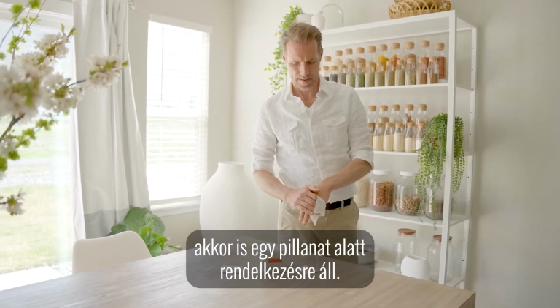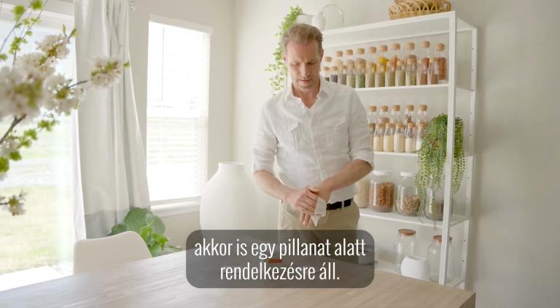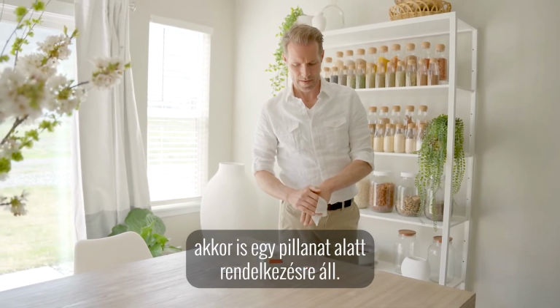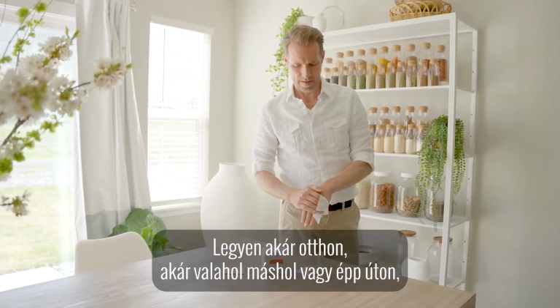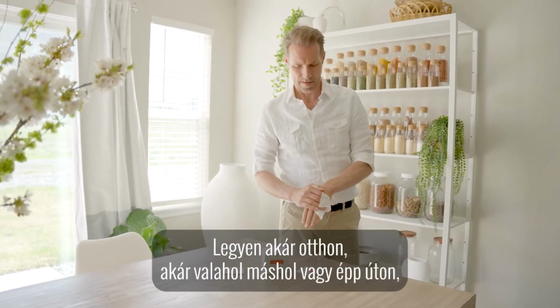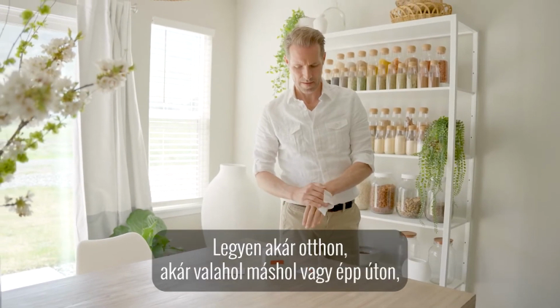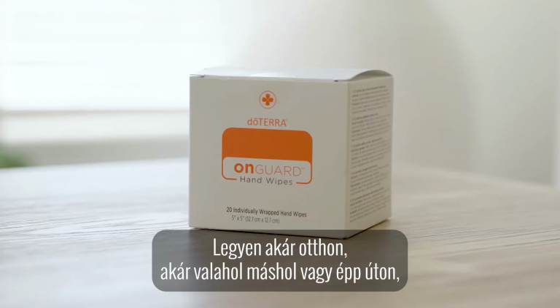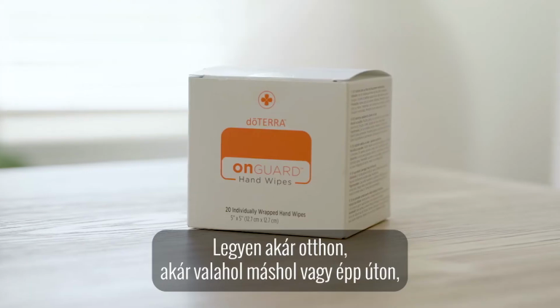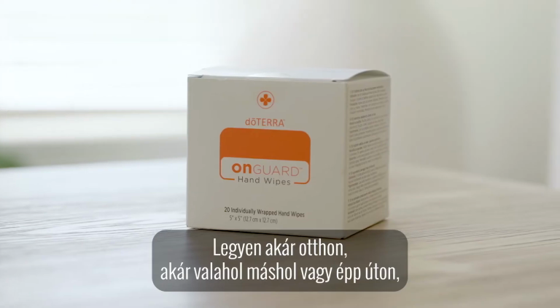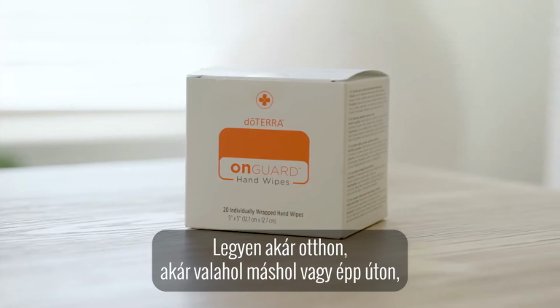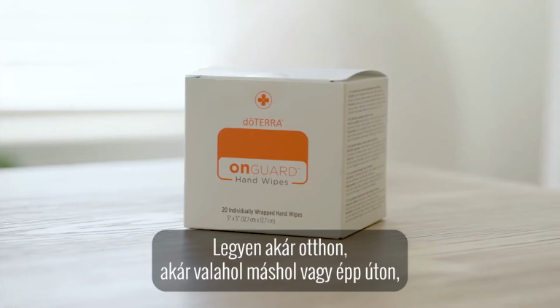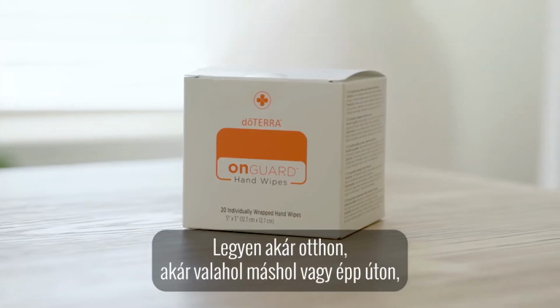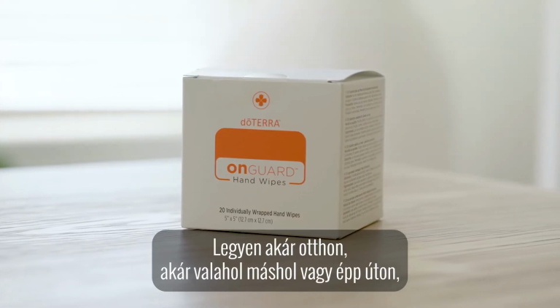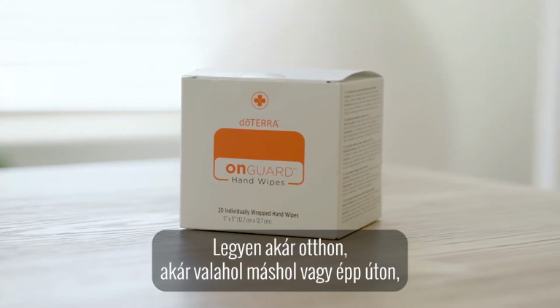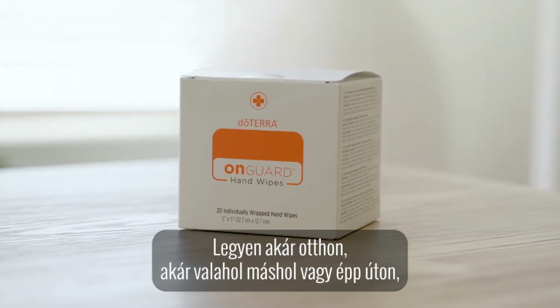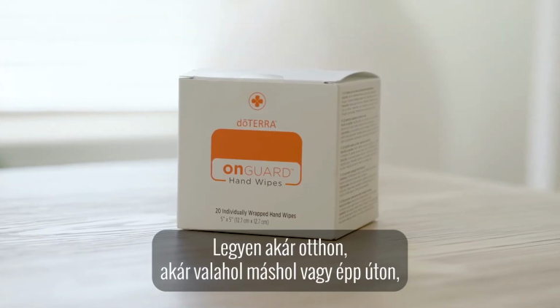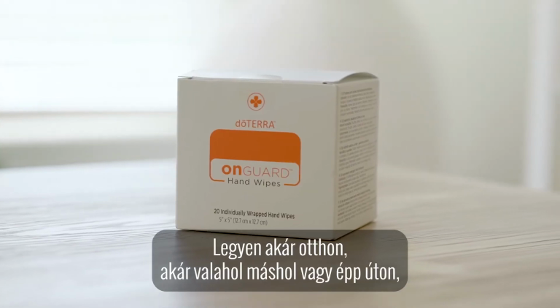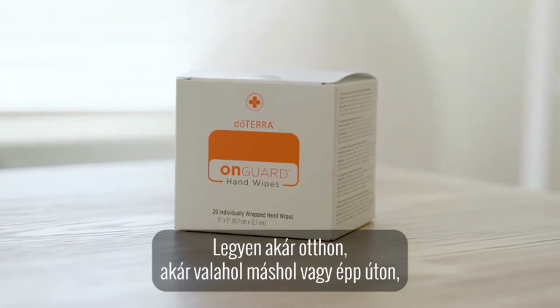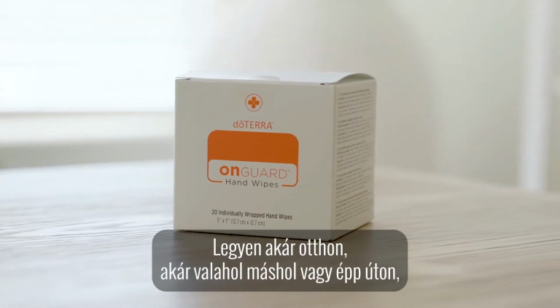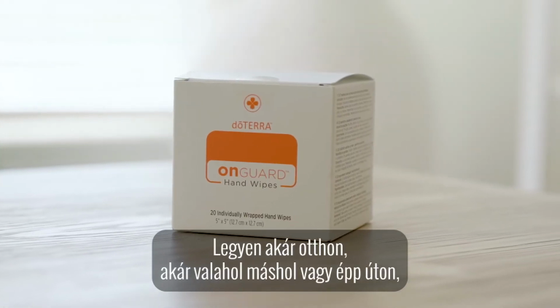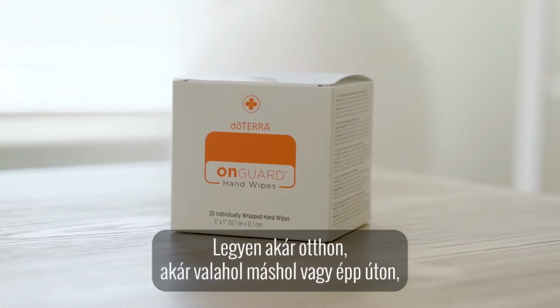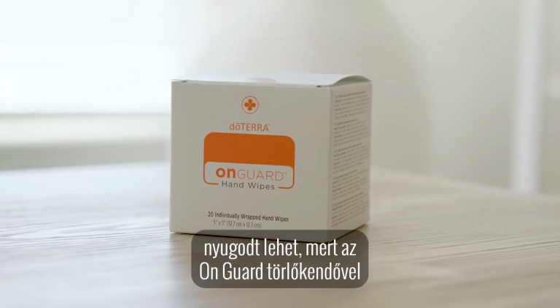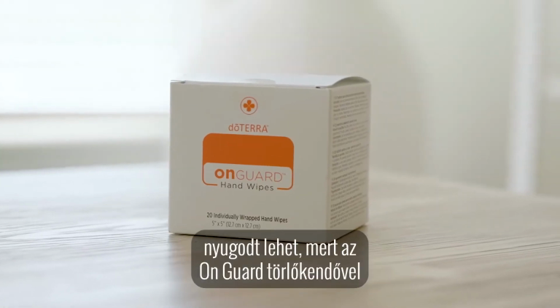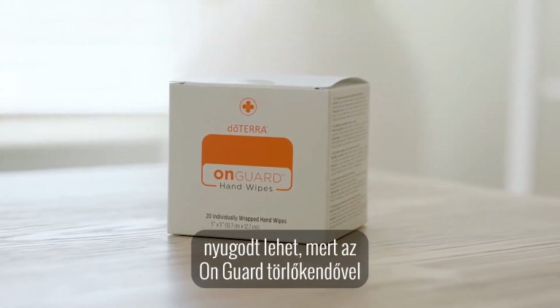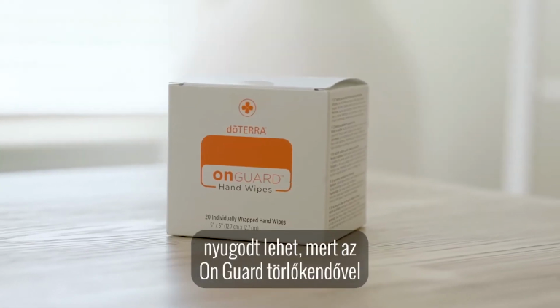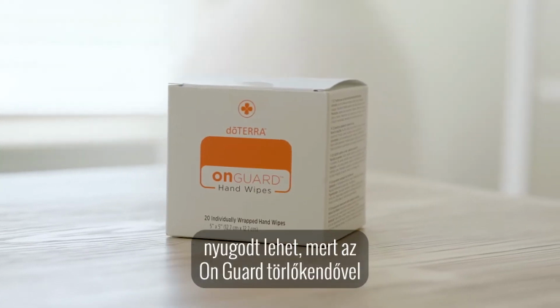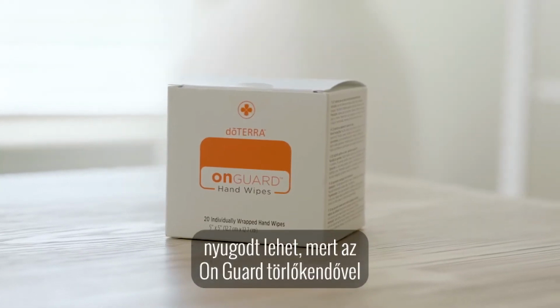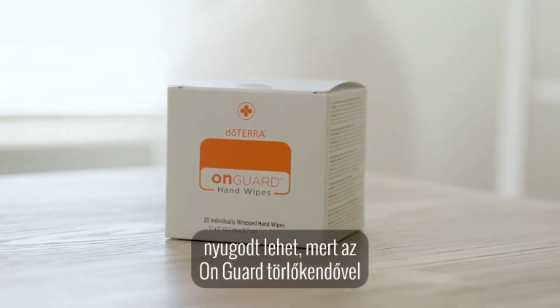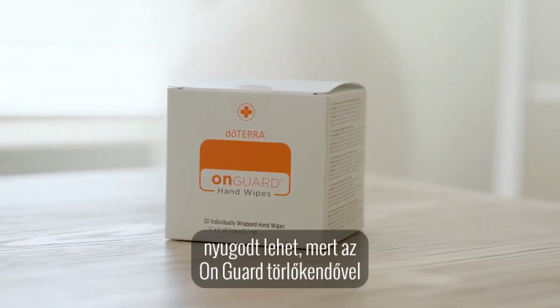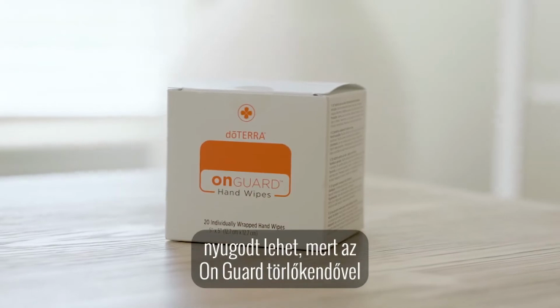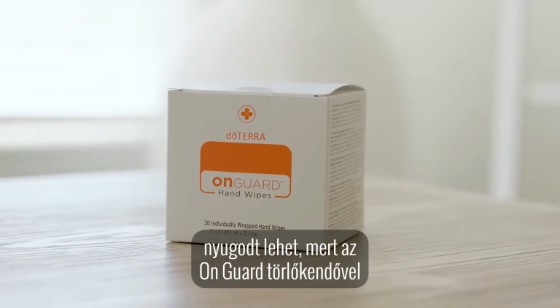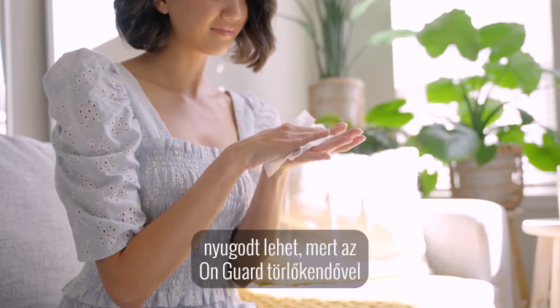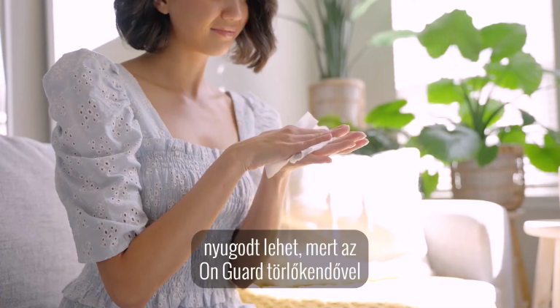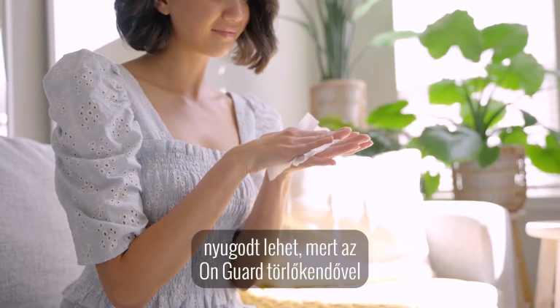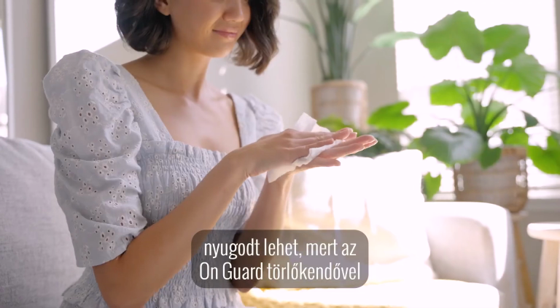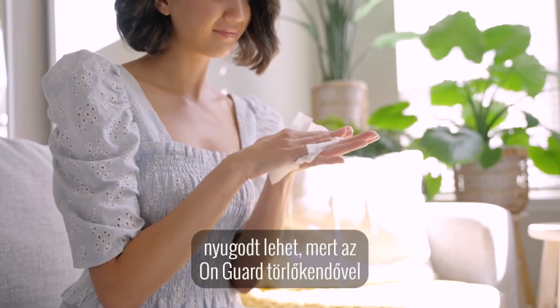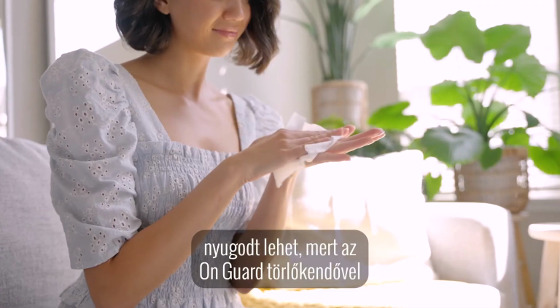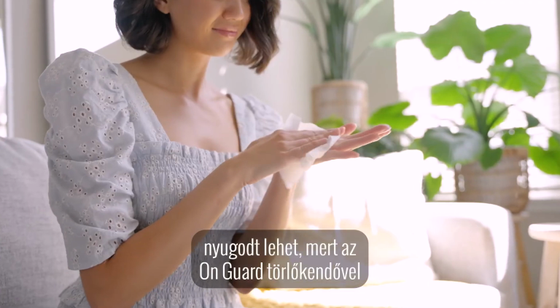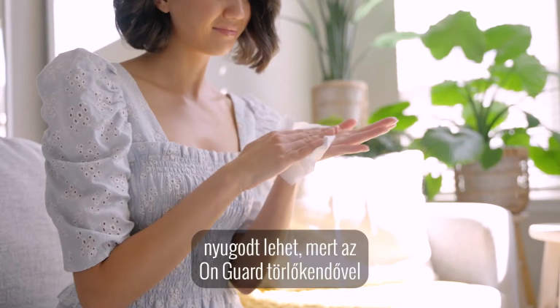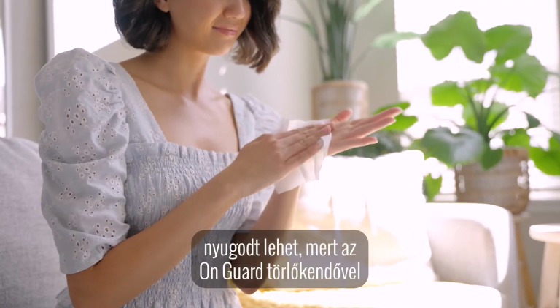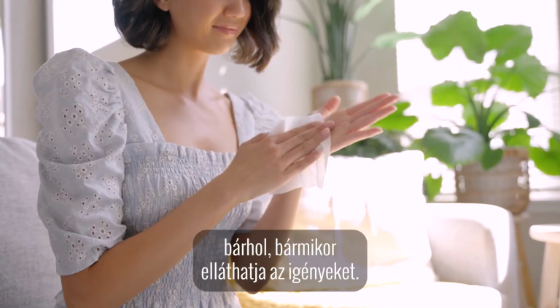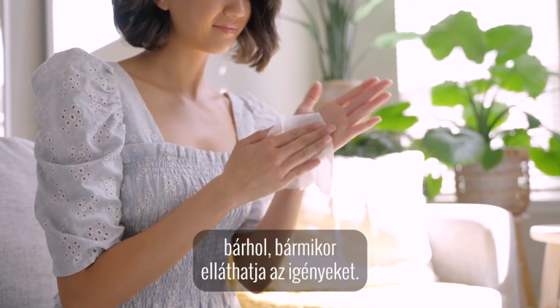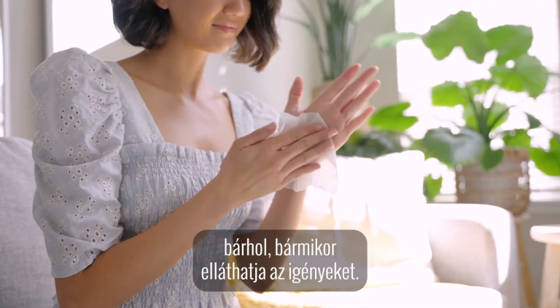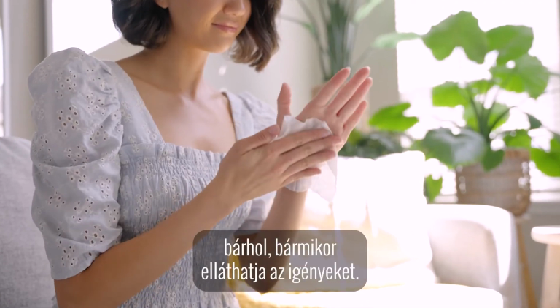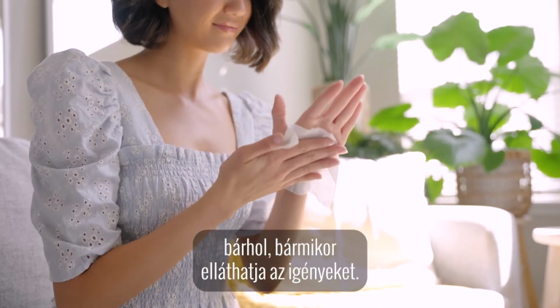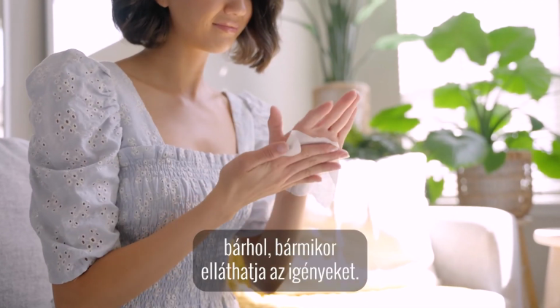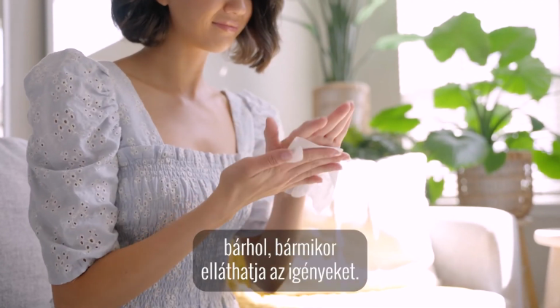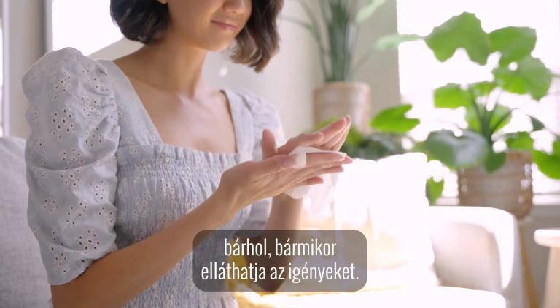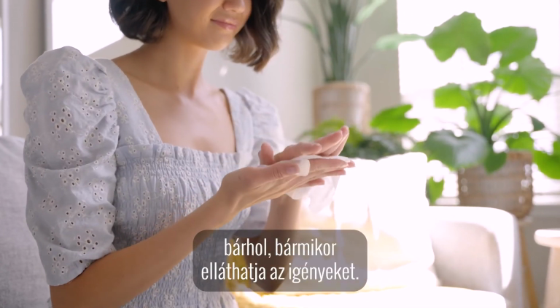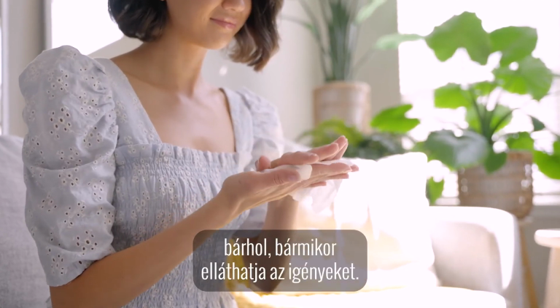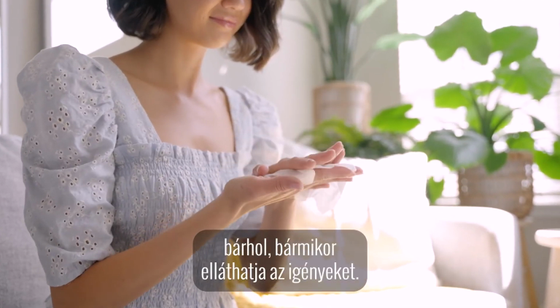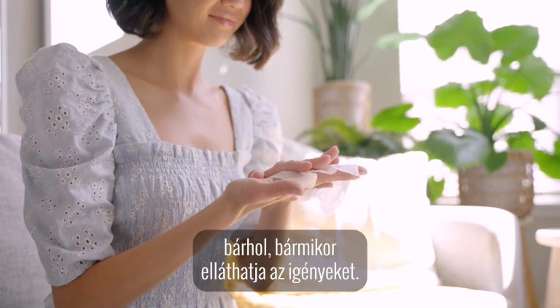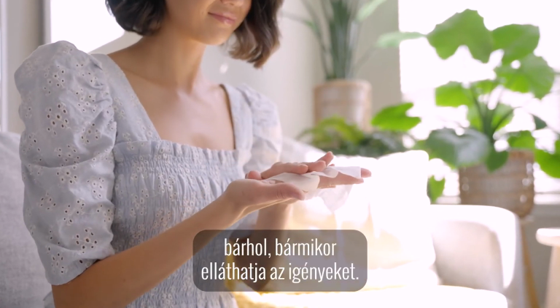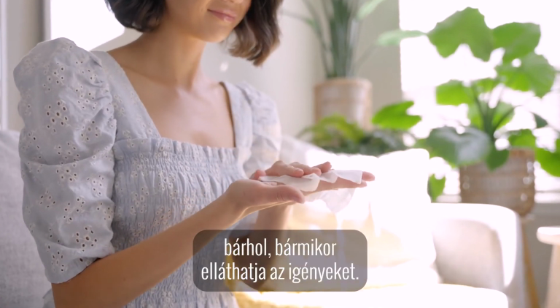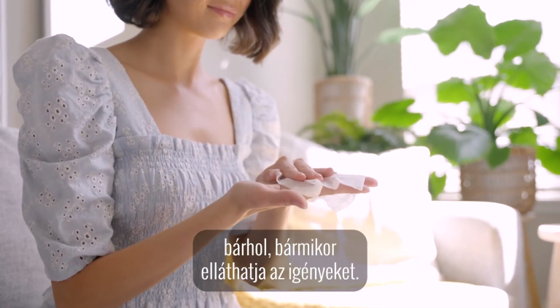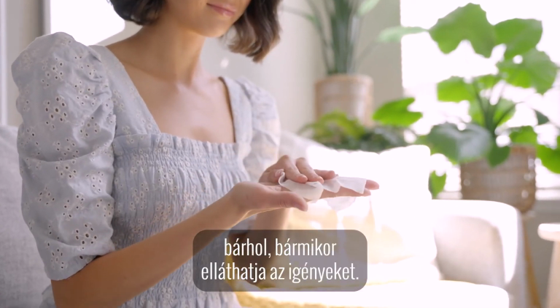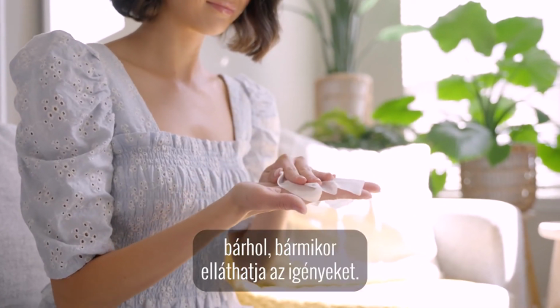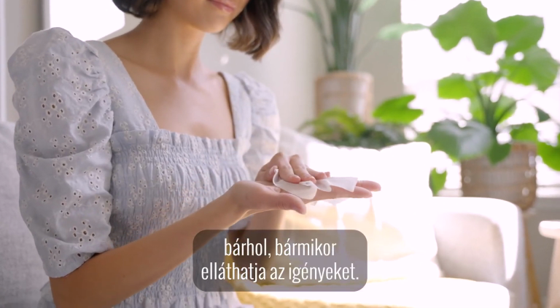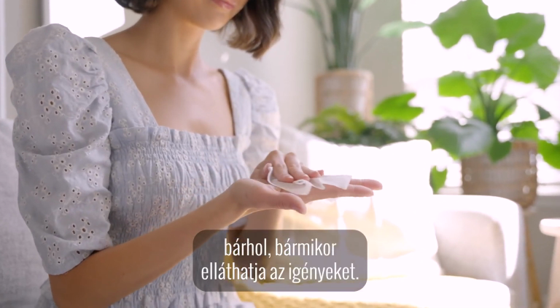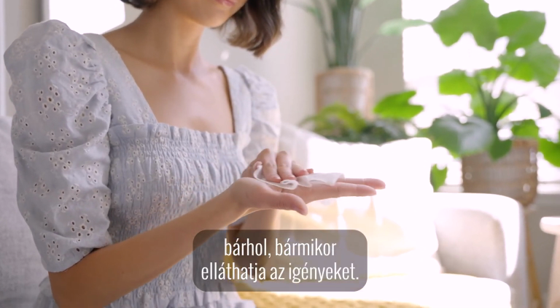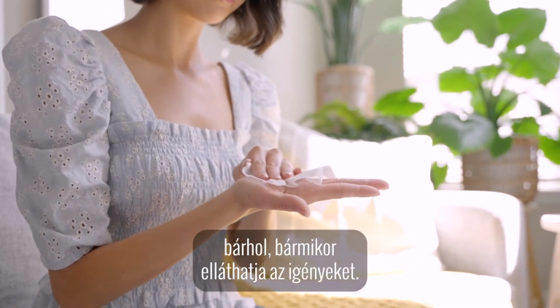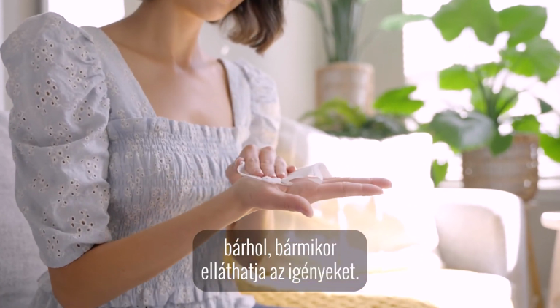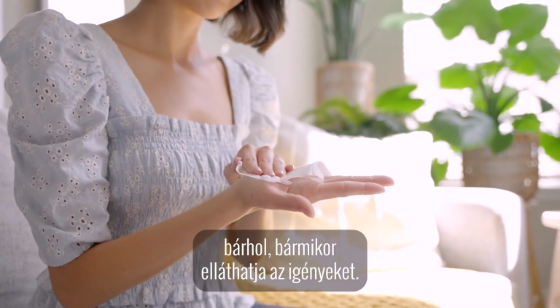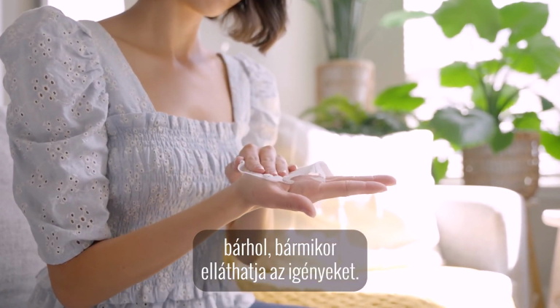At home or when out and about, rest easy knowing OnGuard hand wipes will meet your needs, anytime, anywhere.